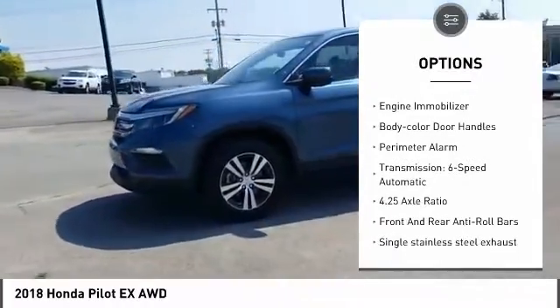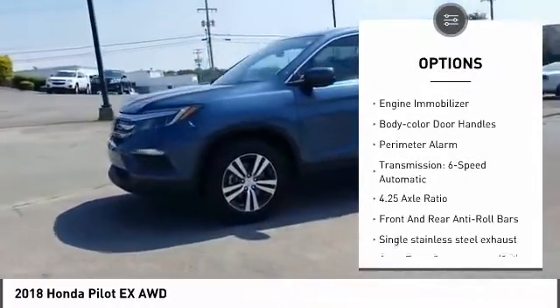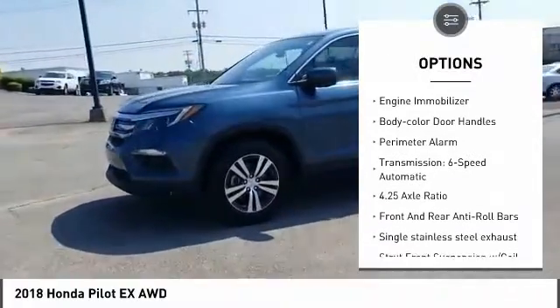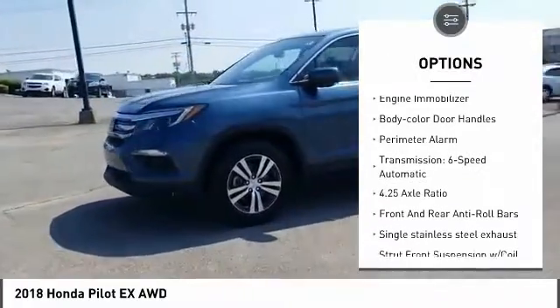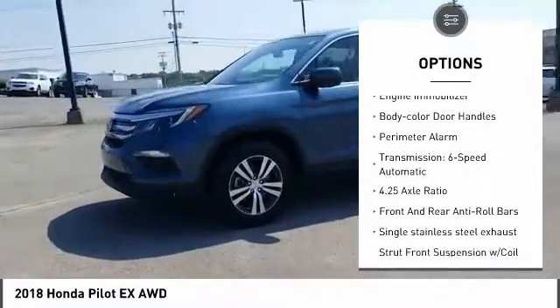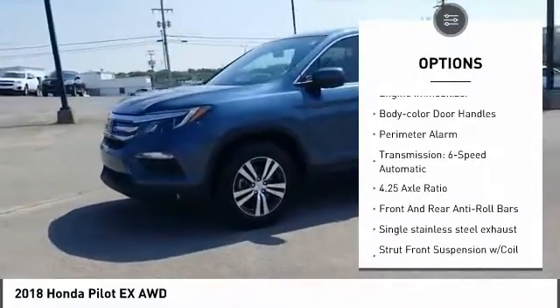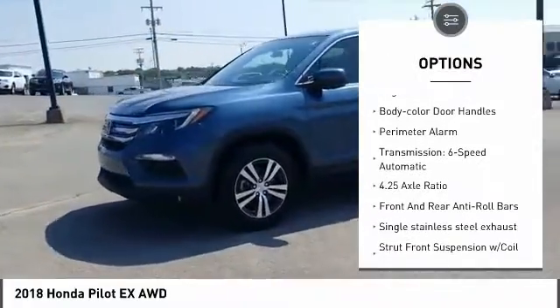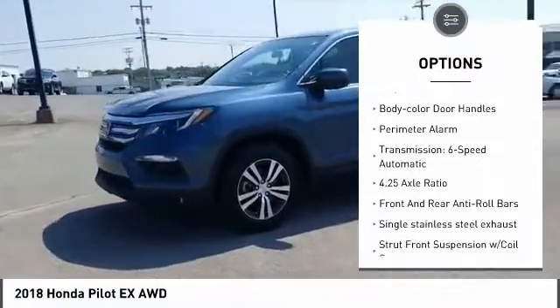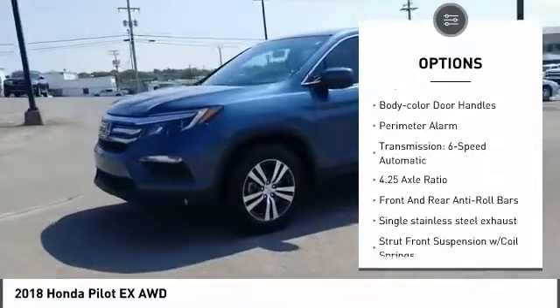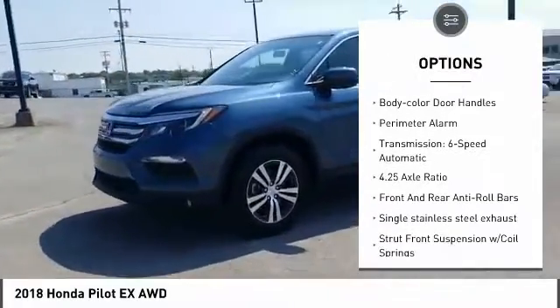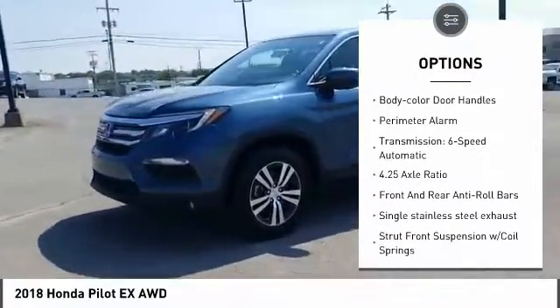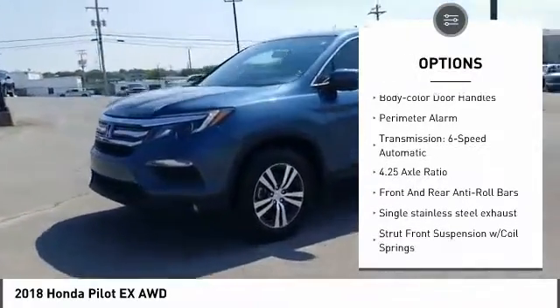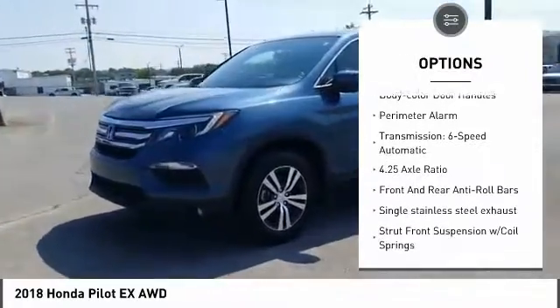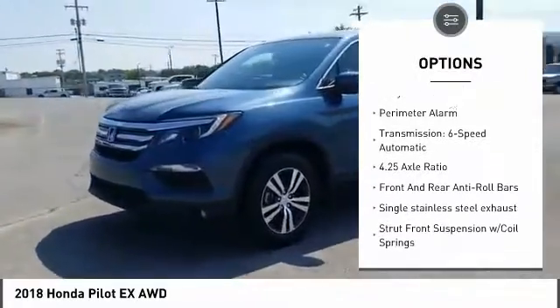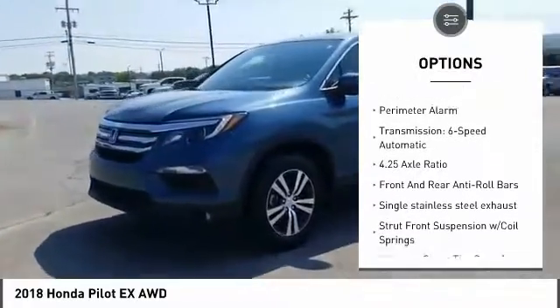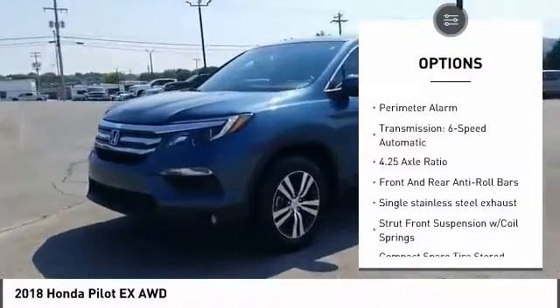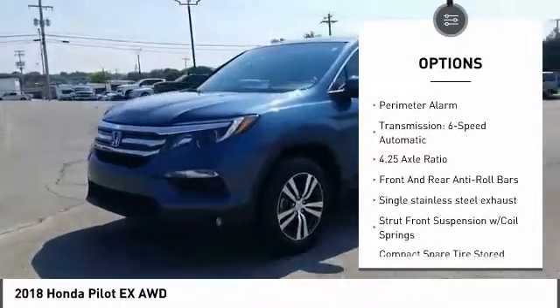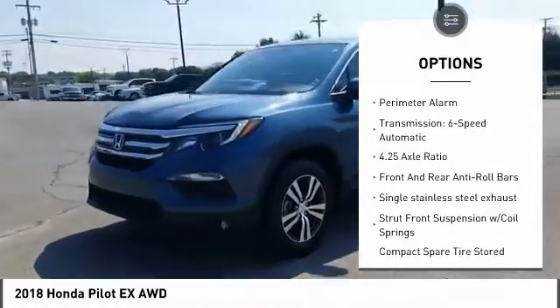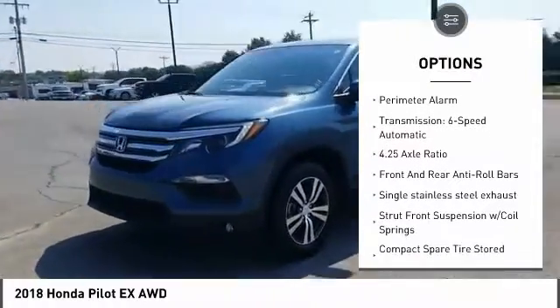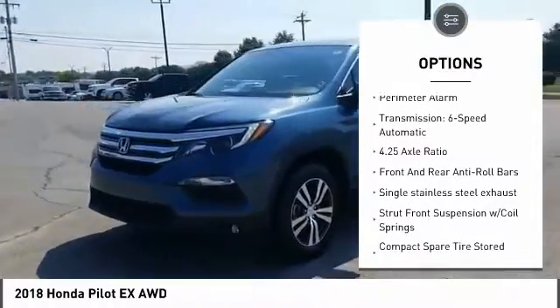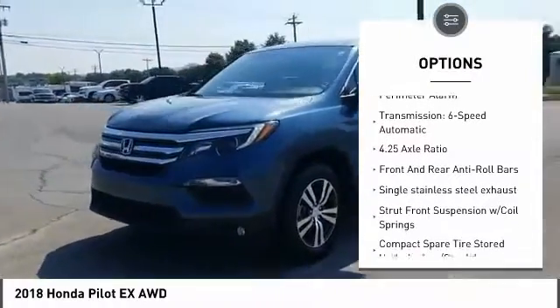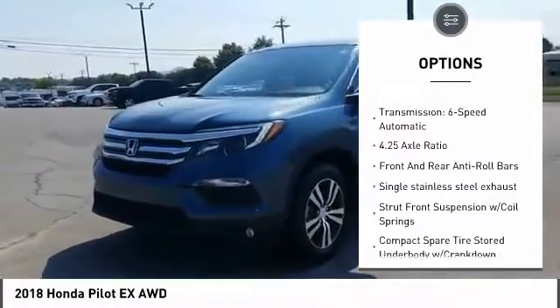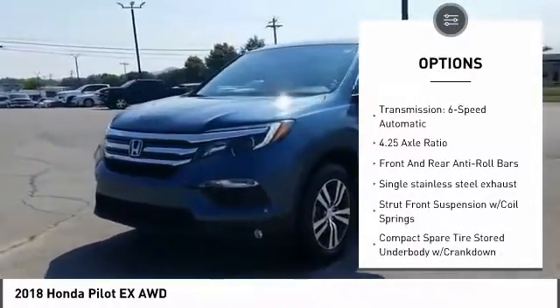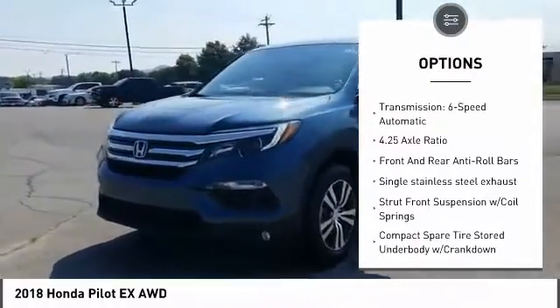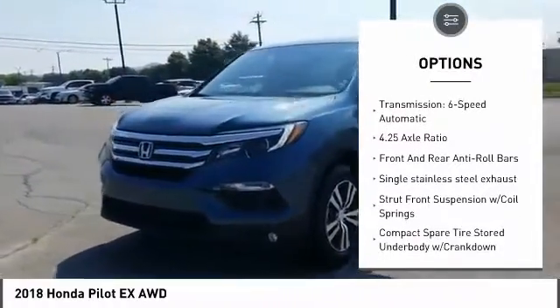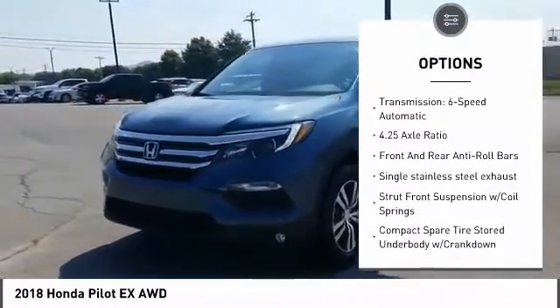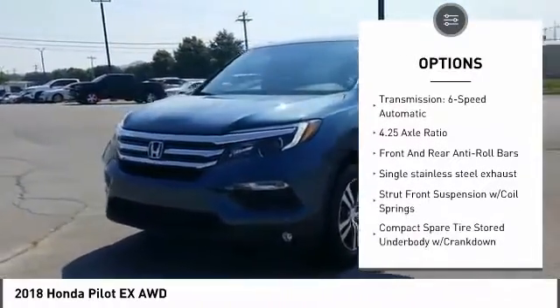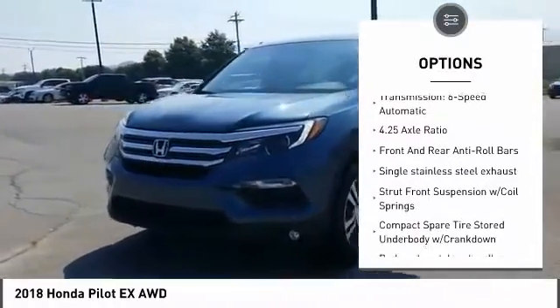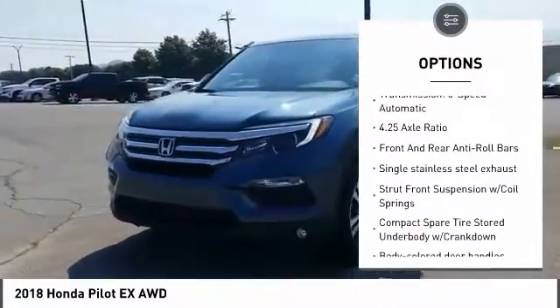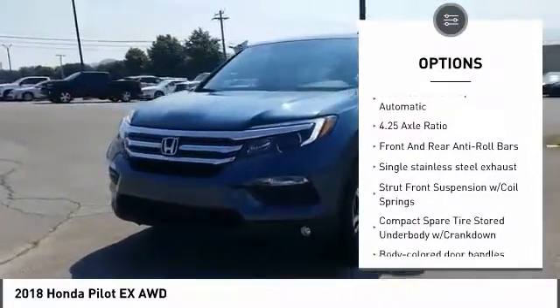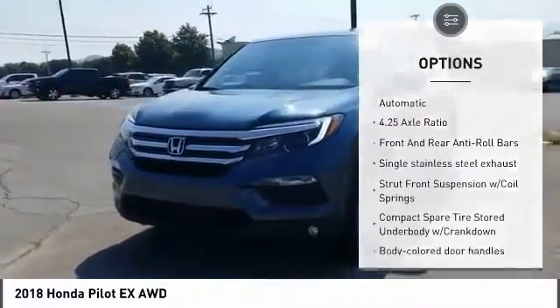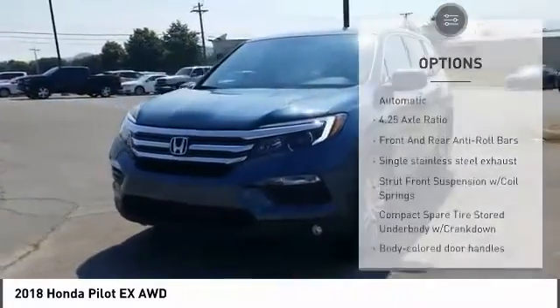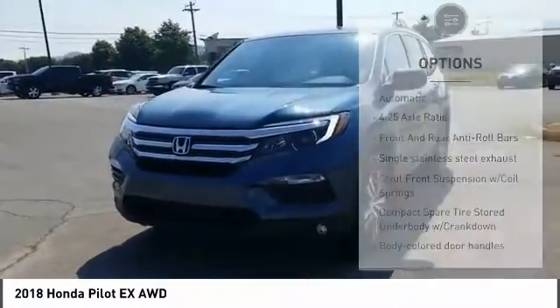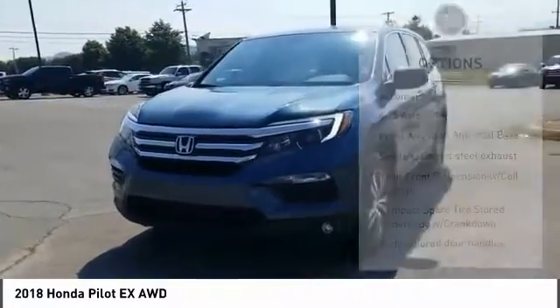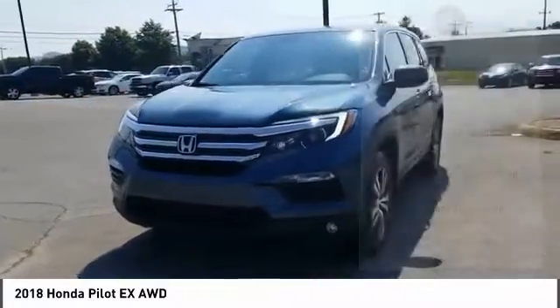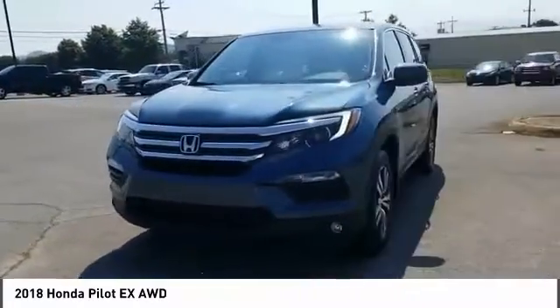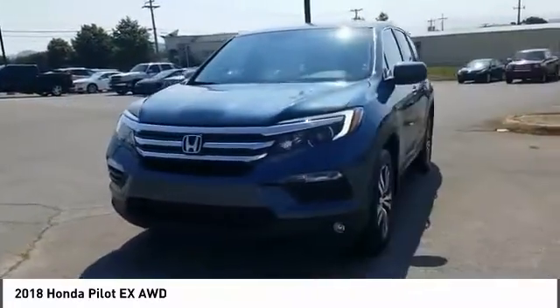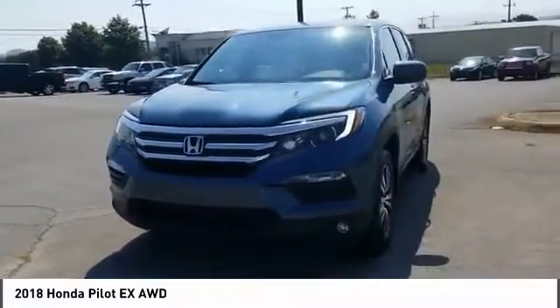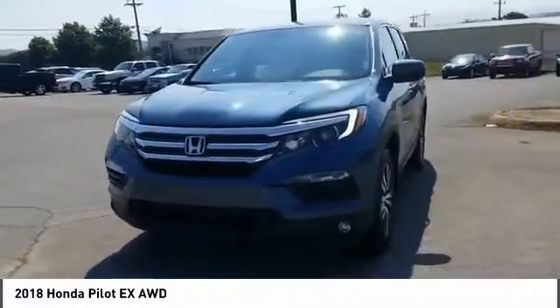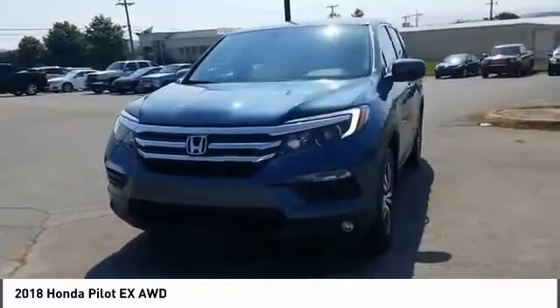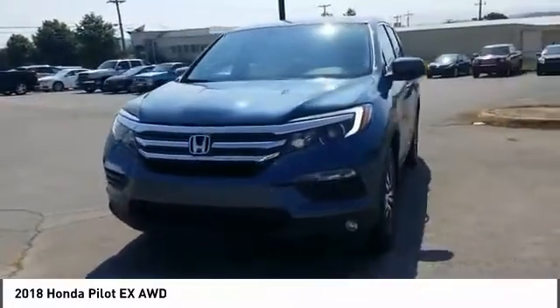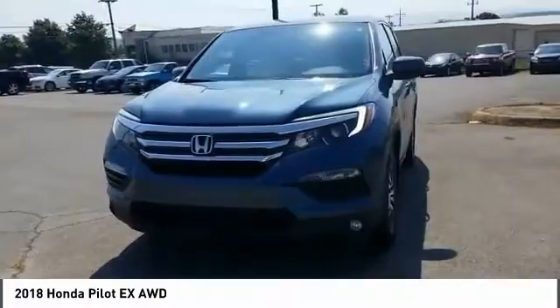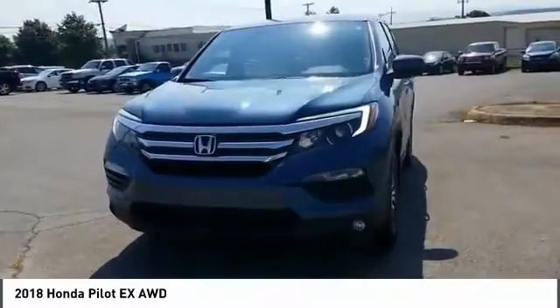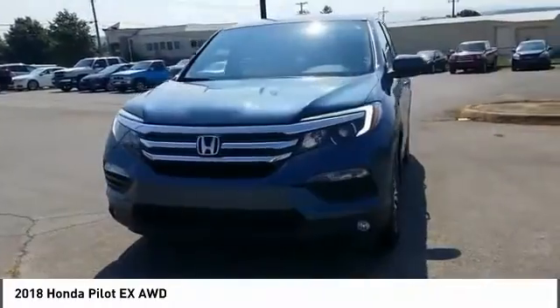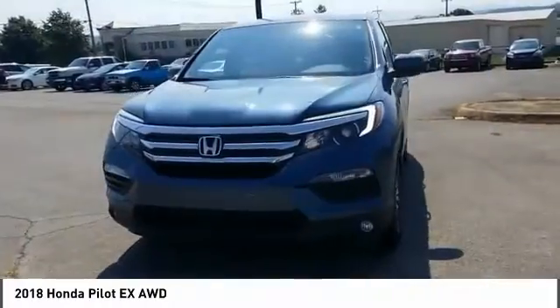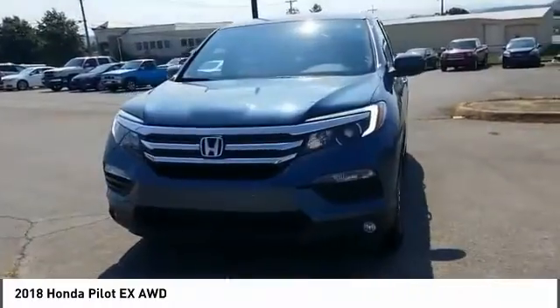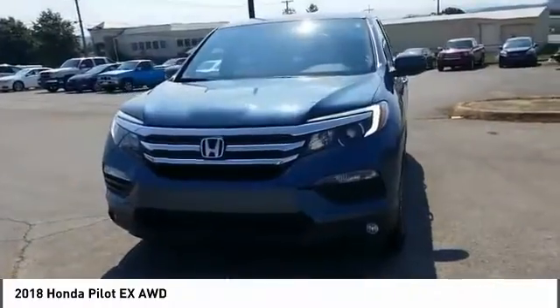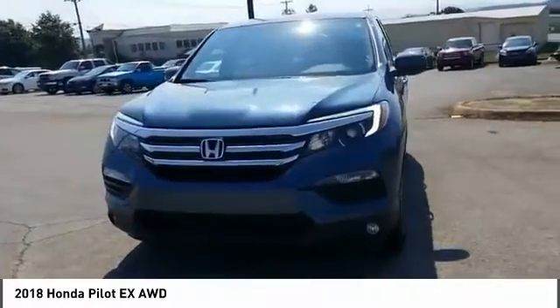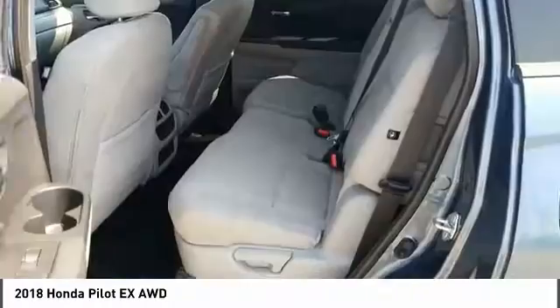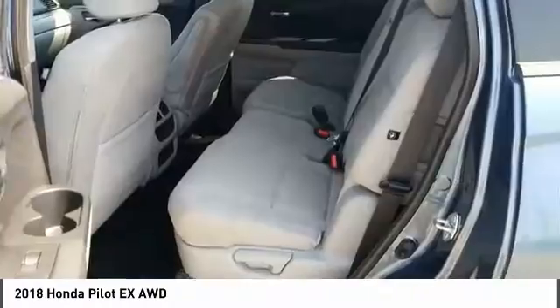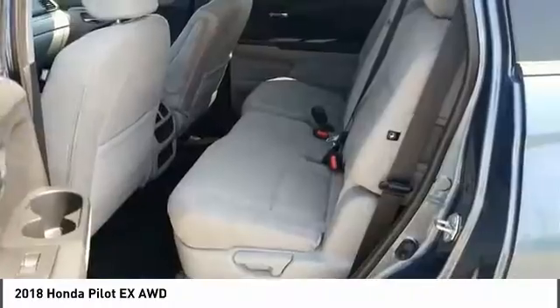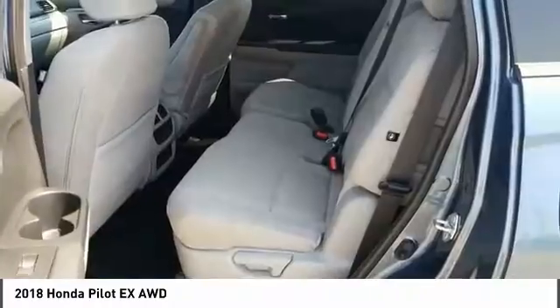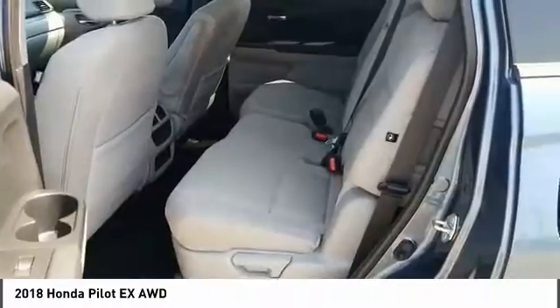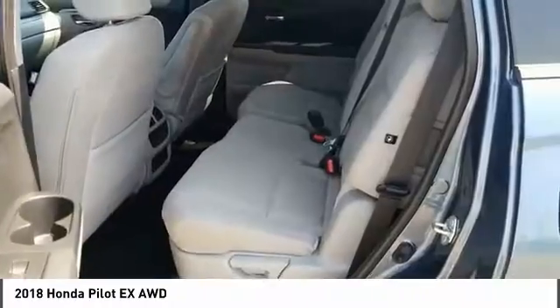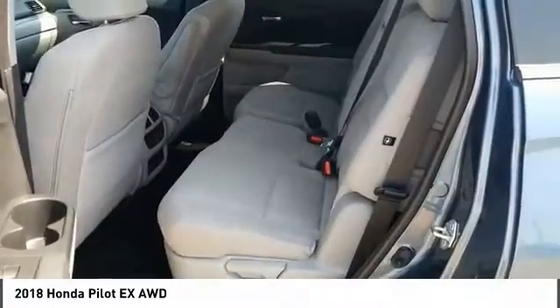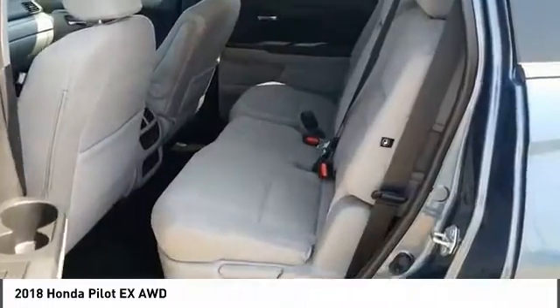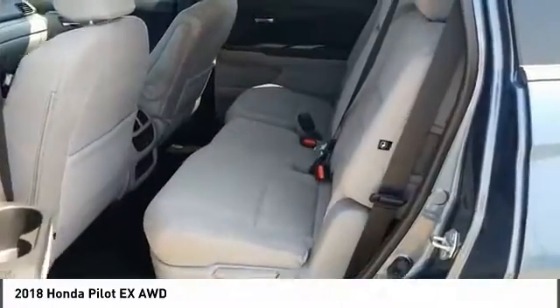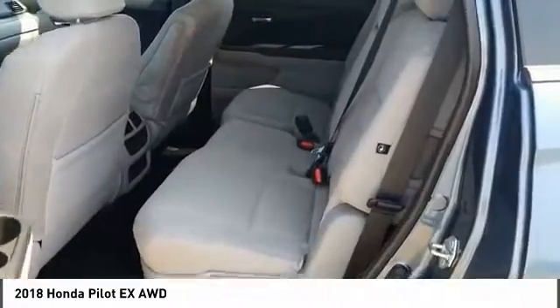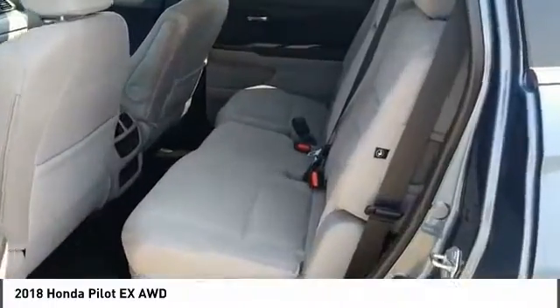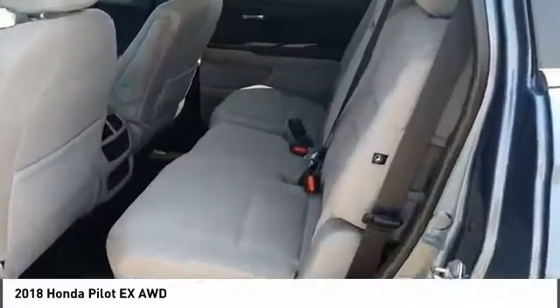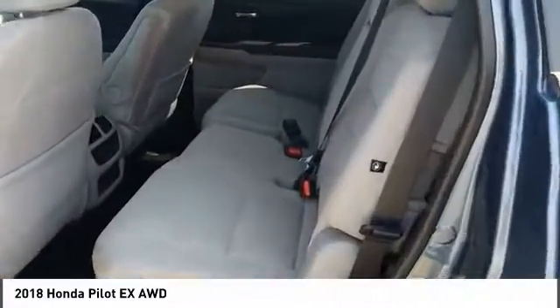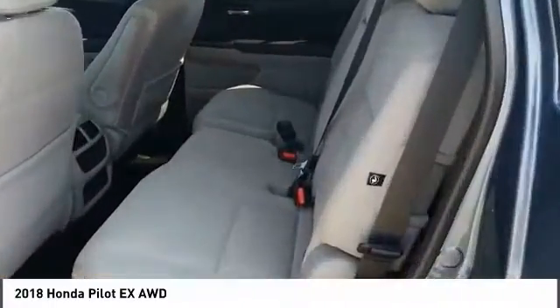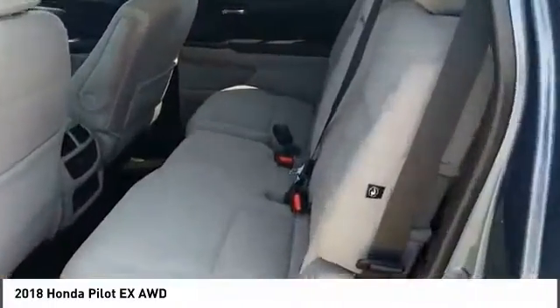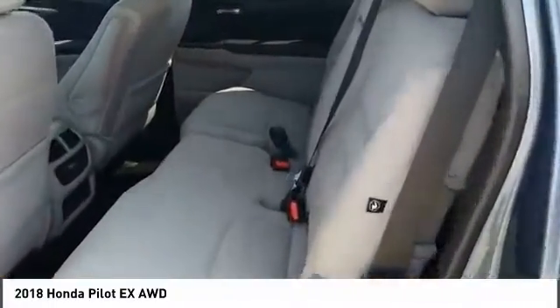Traction control, daytime running lights, engine immobilizer, body color door handles, perimeter alarm.